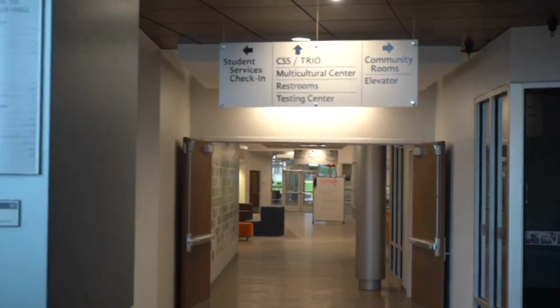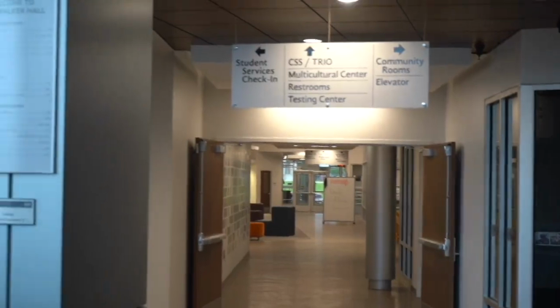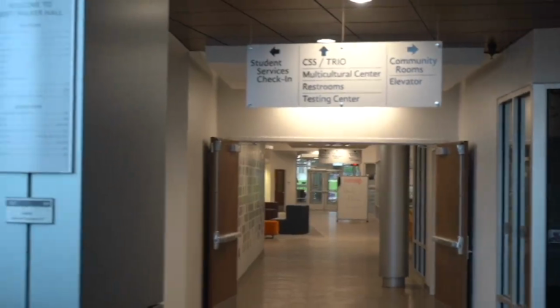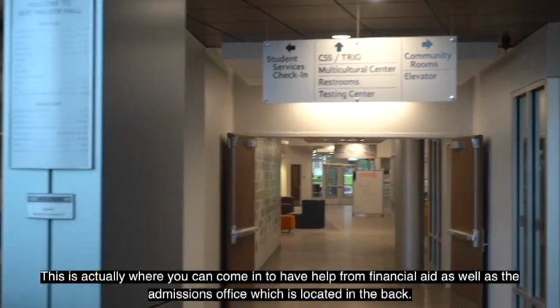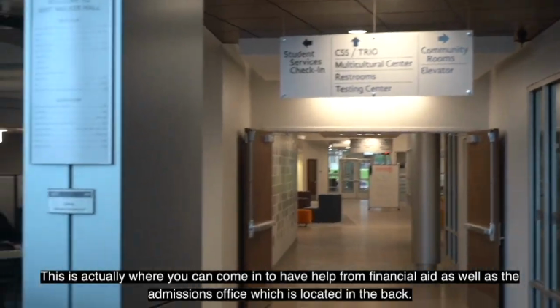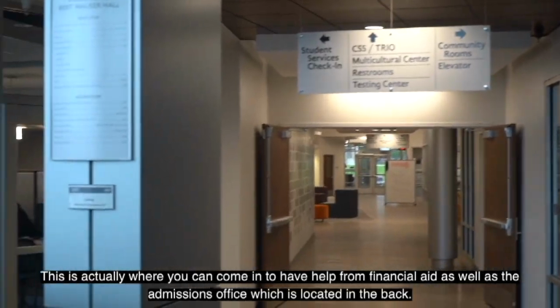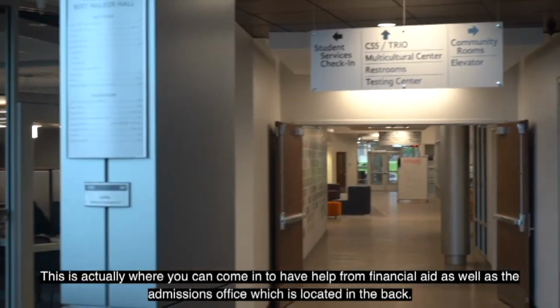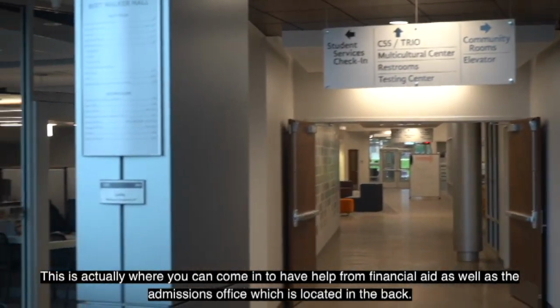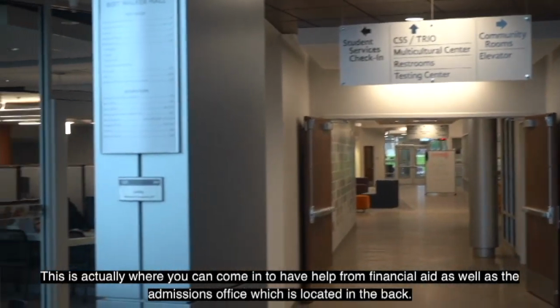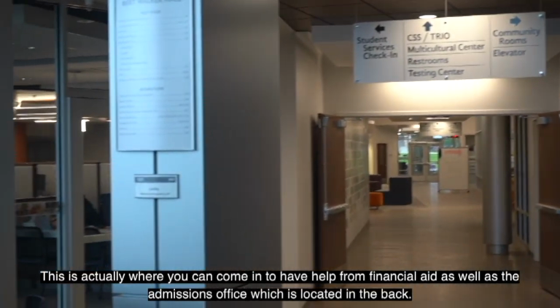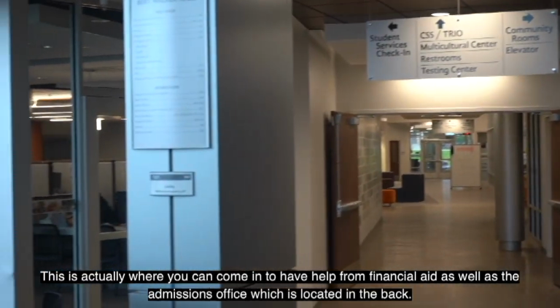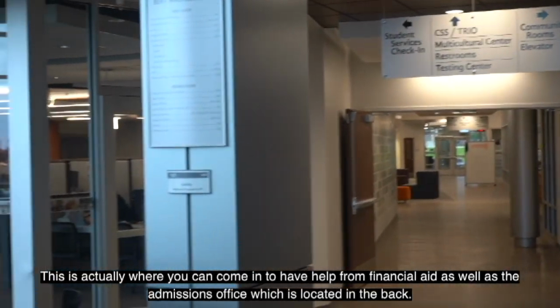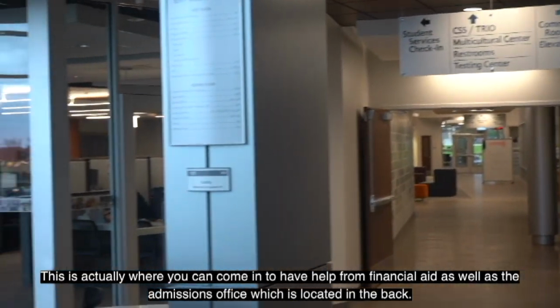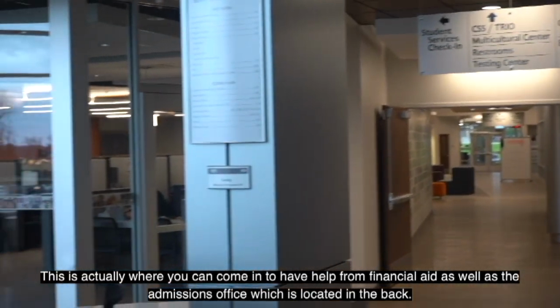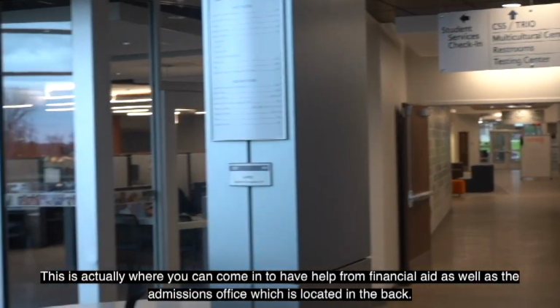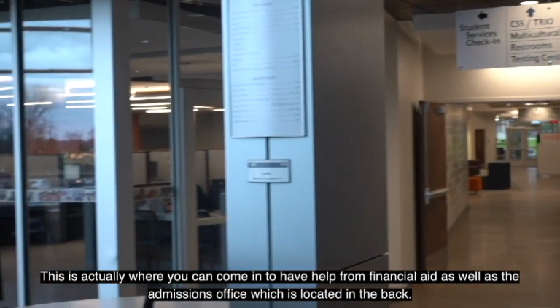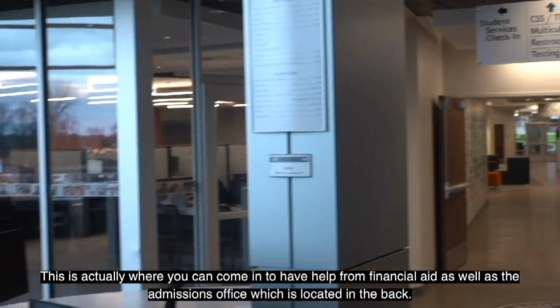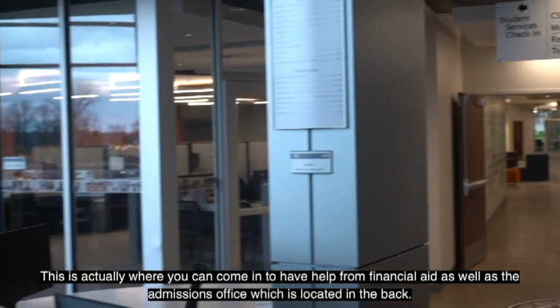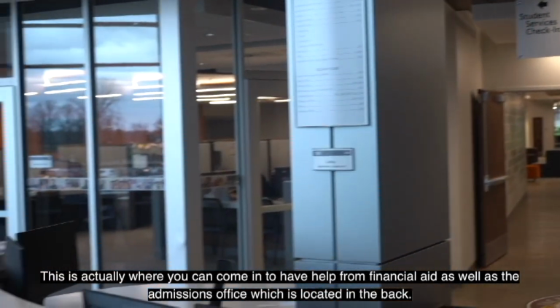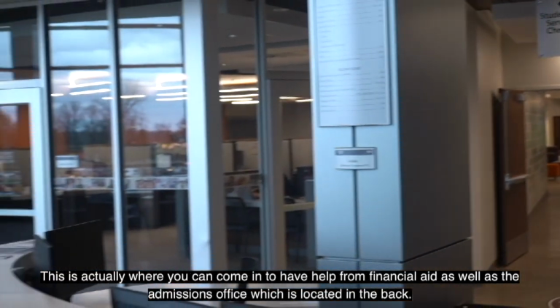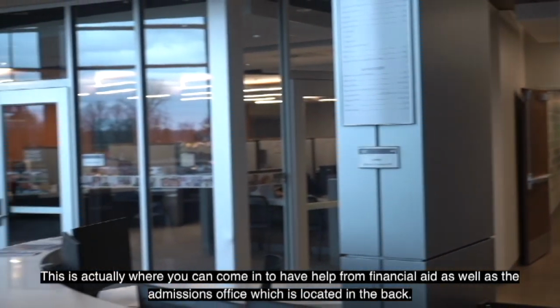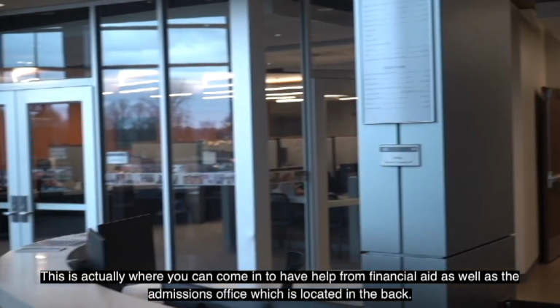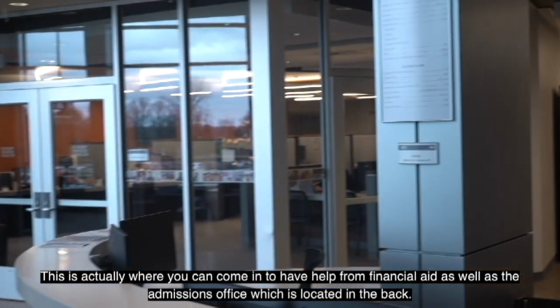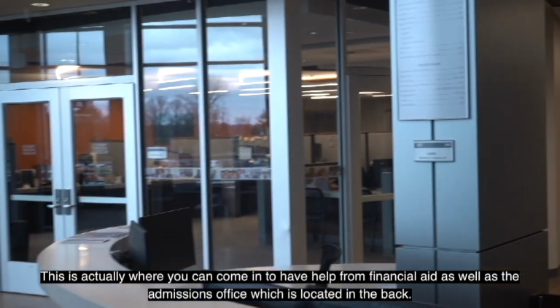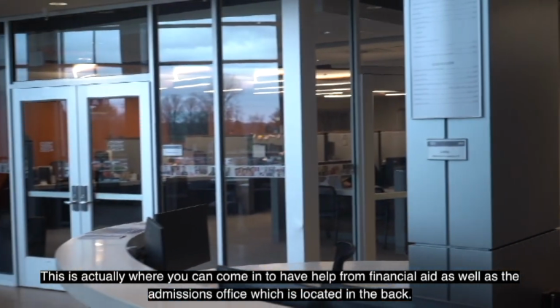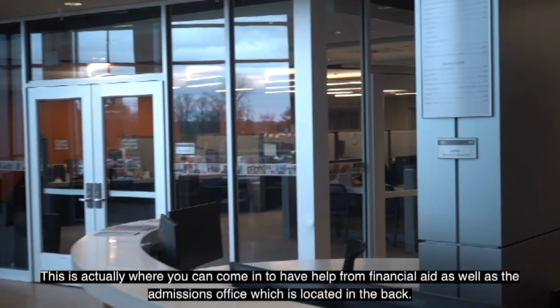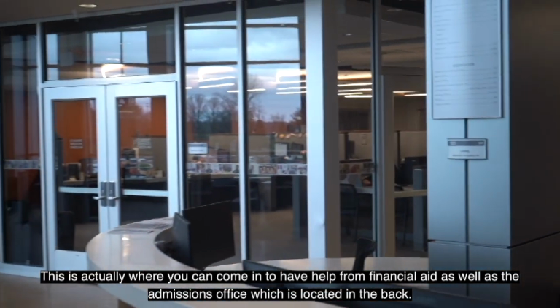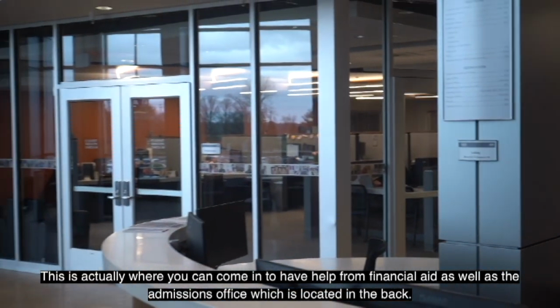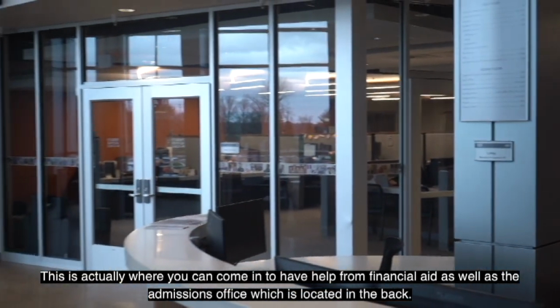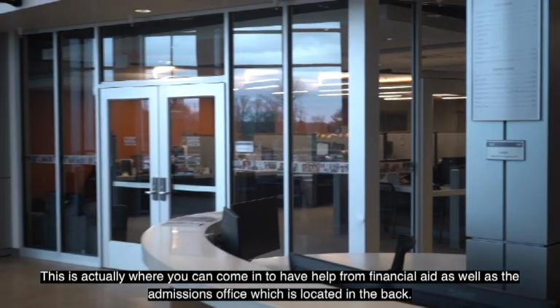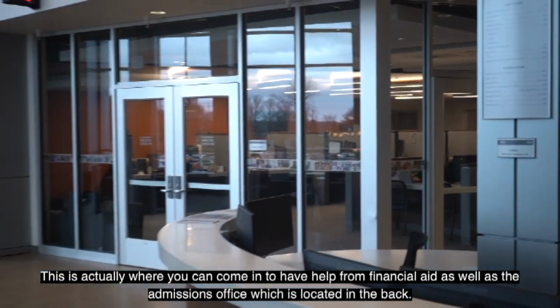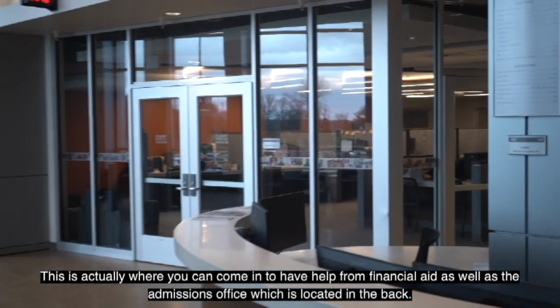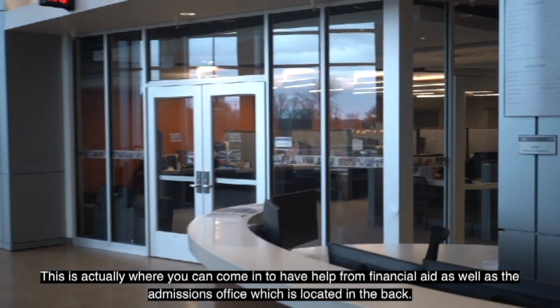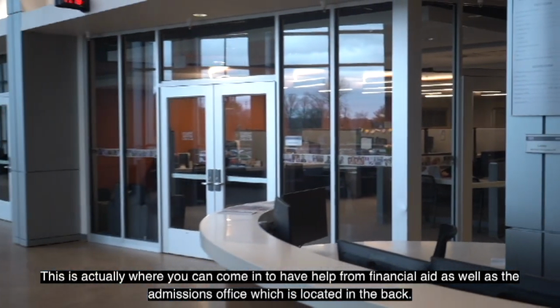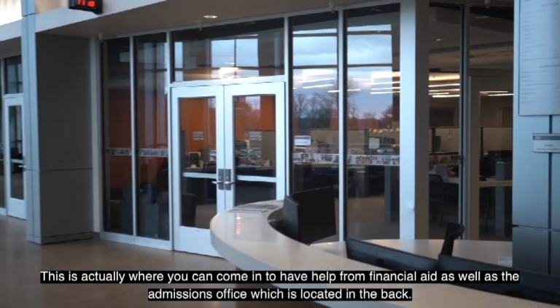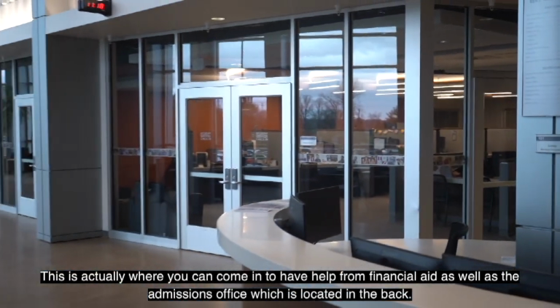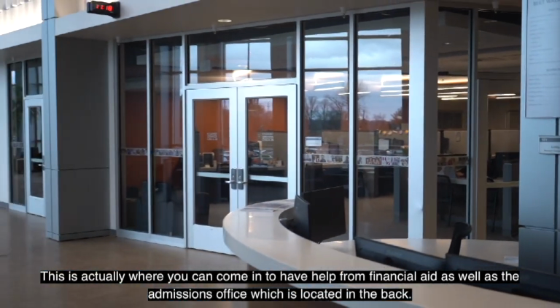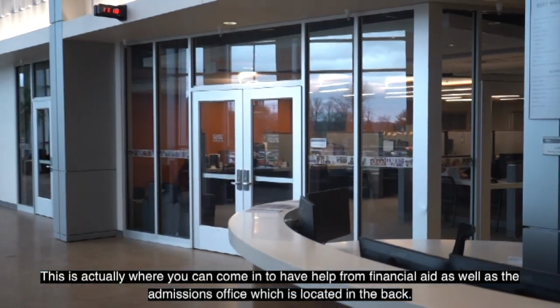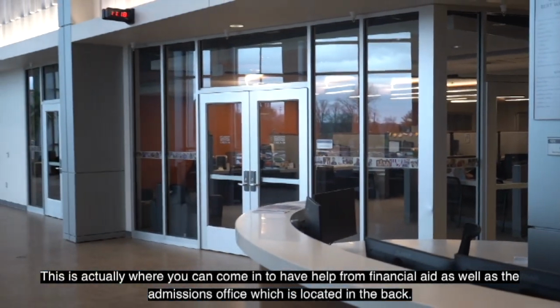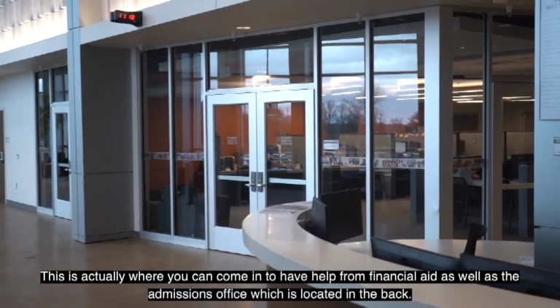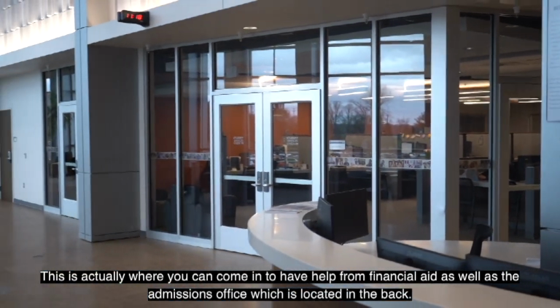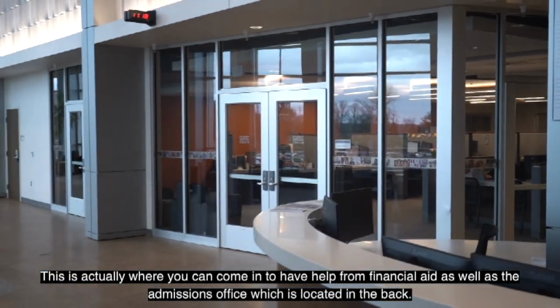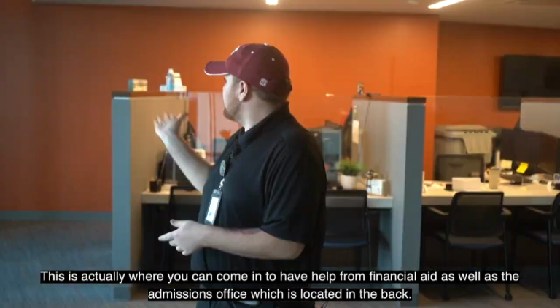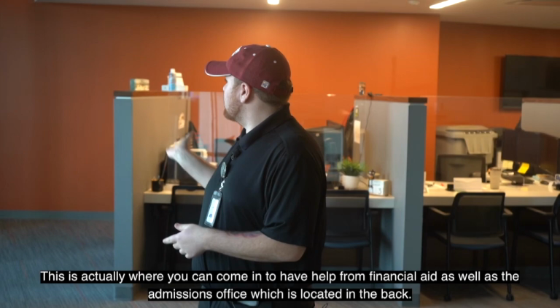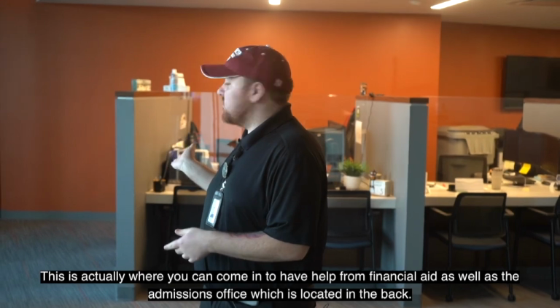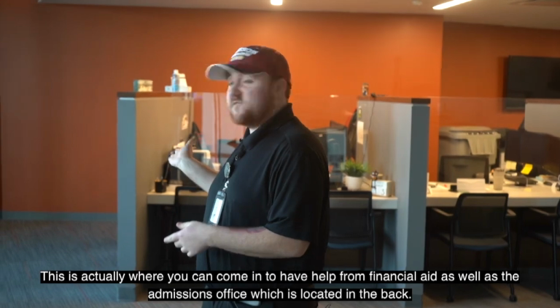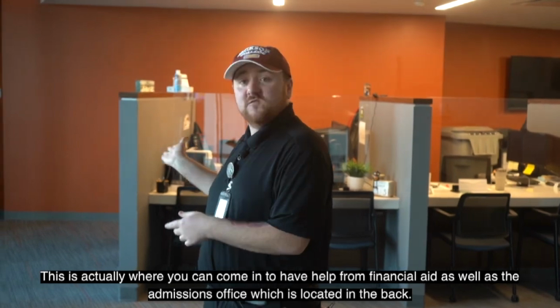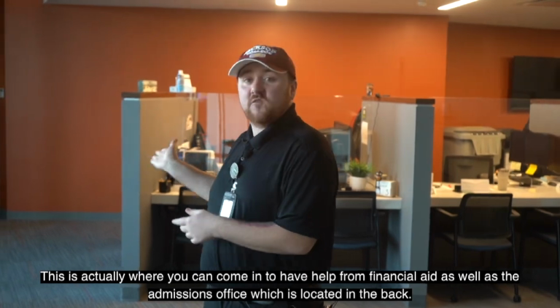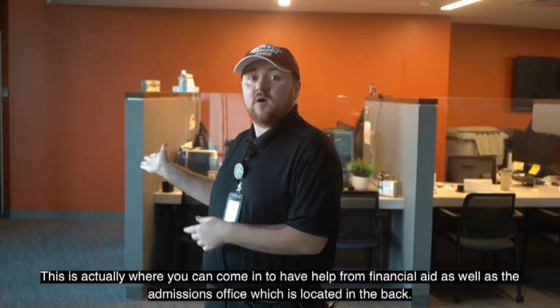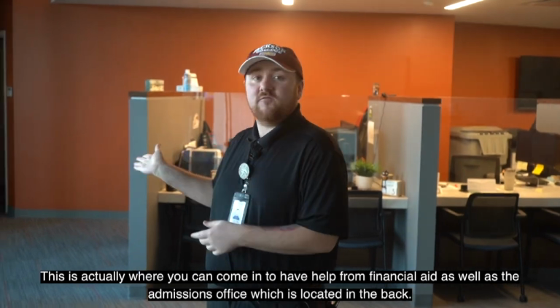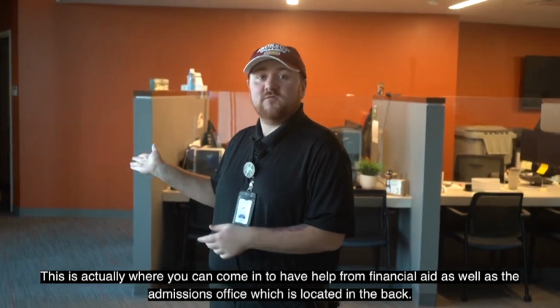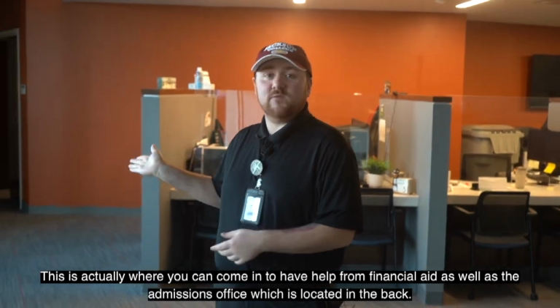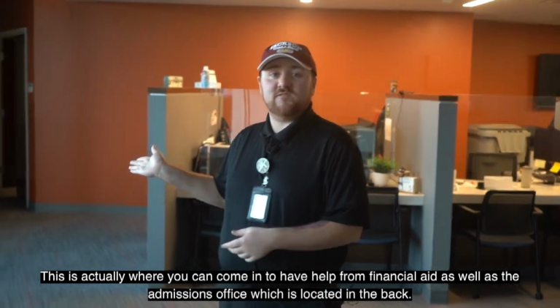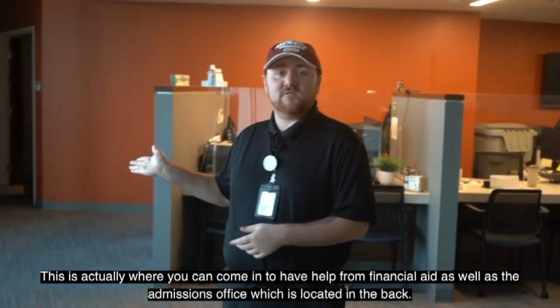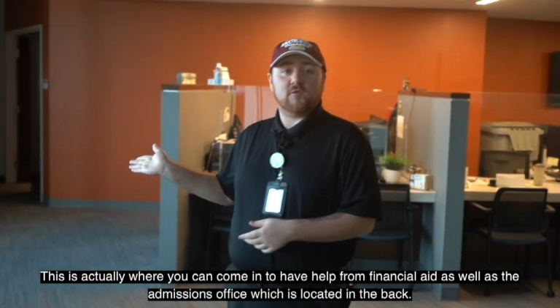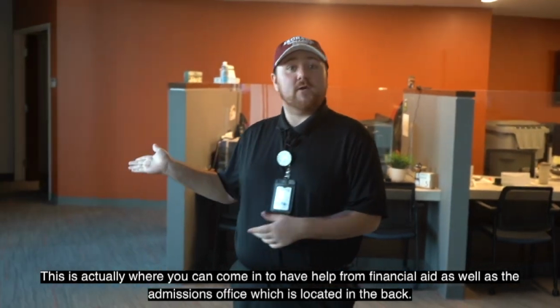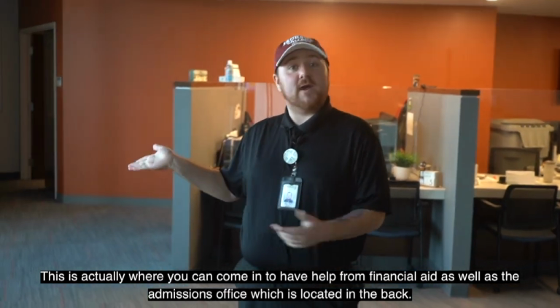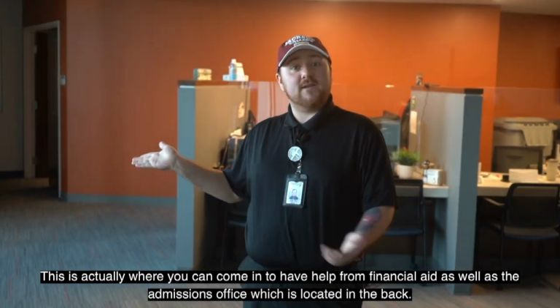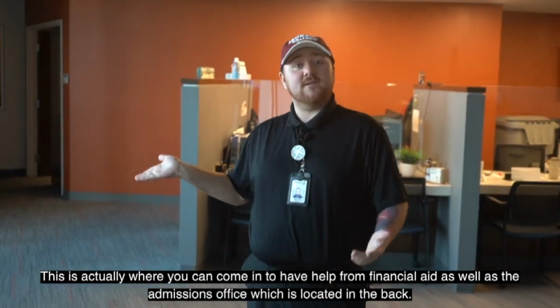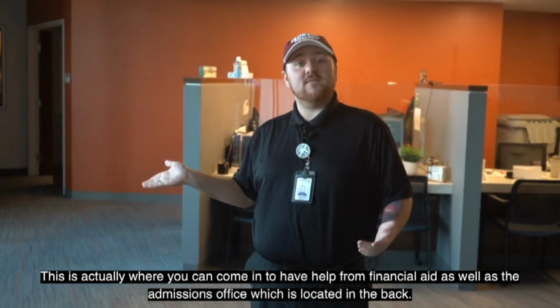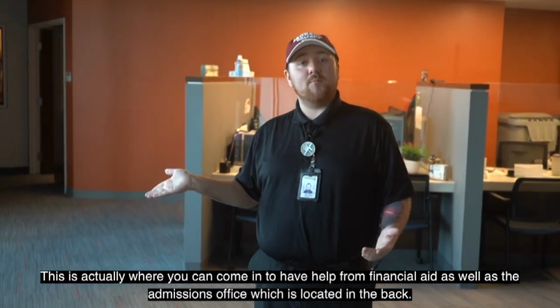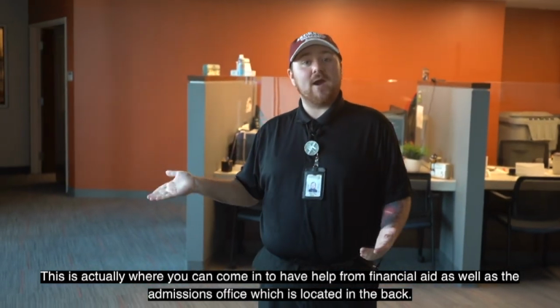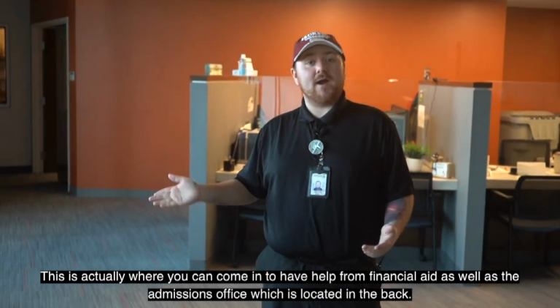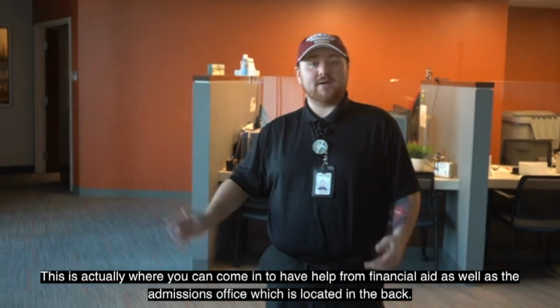This is where you can come in and get help from financial aid as well as the admissions office, which is located in the back.